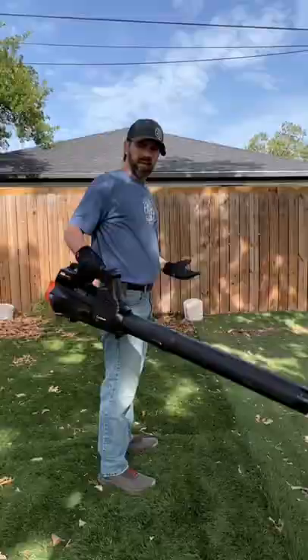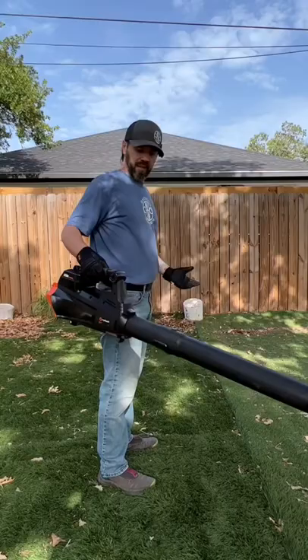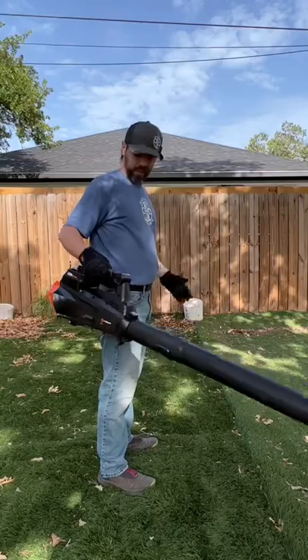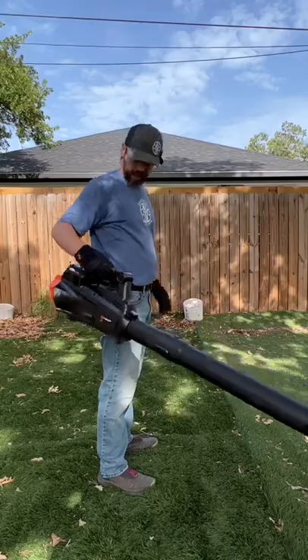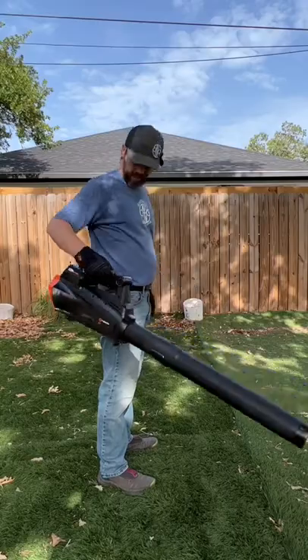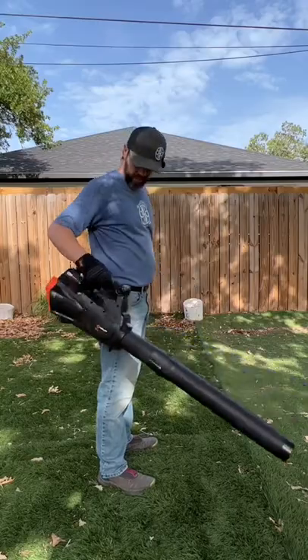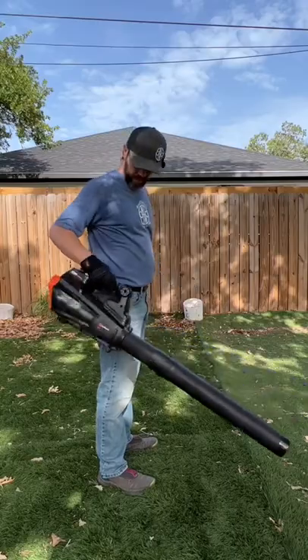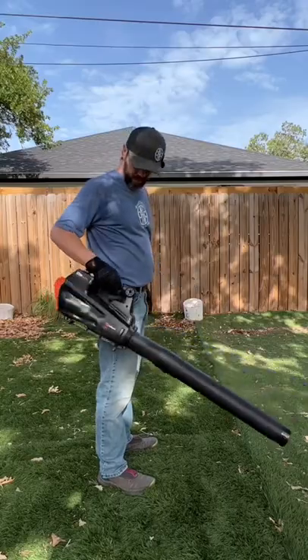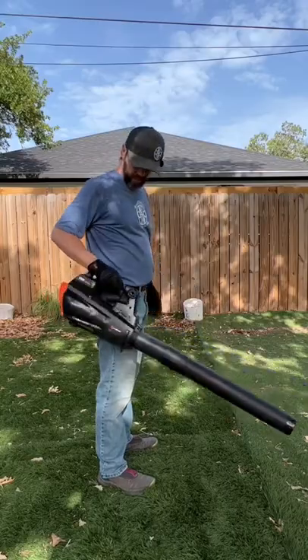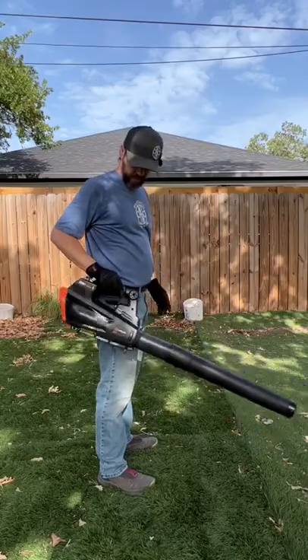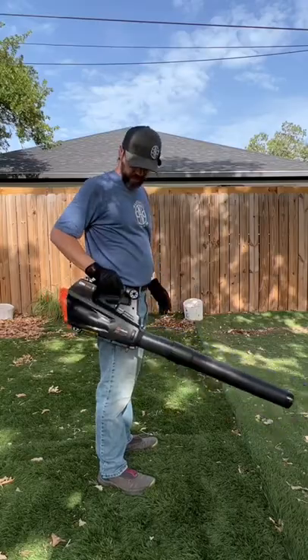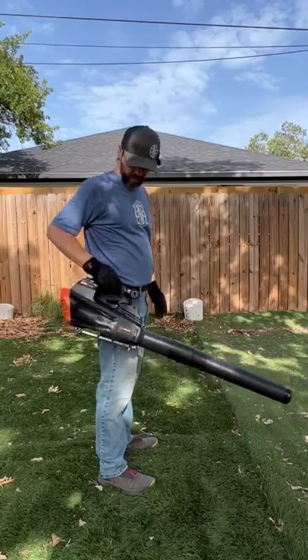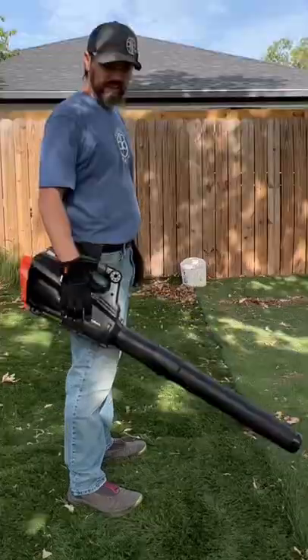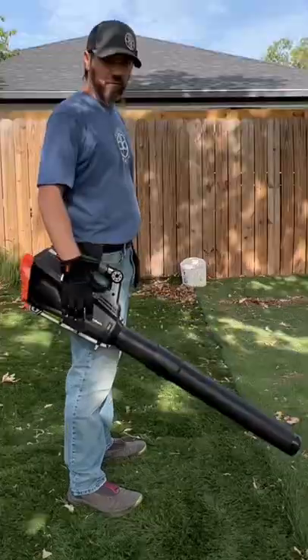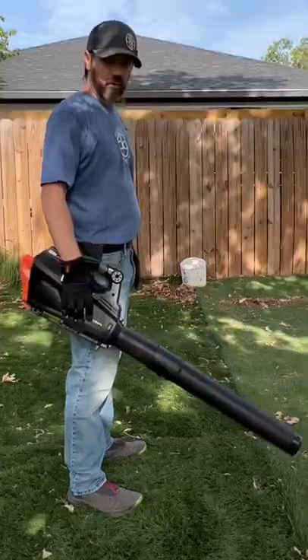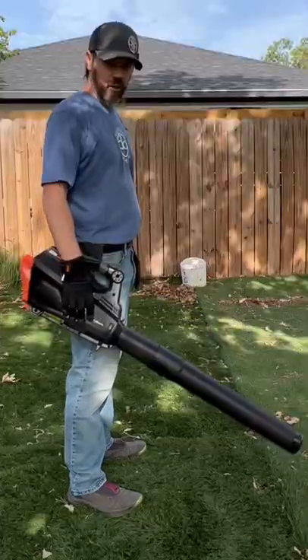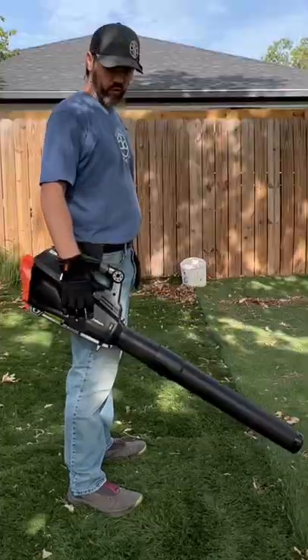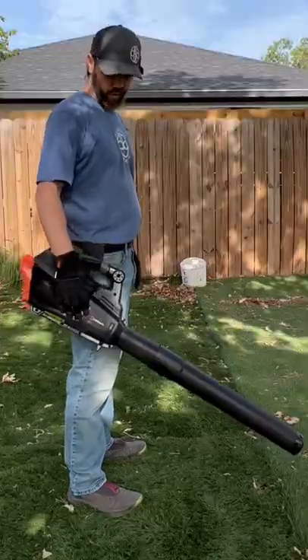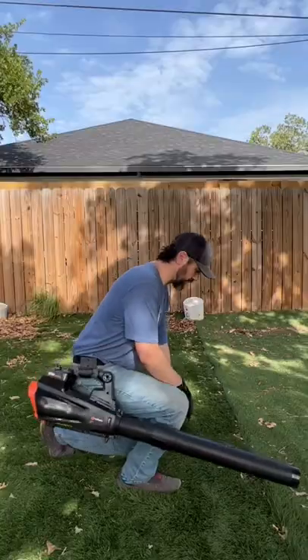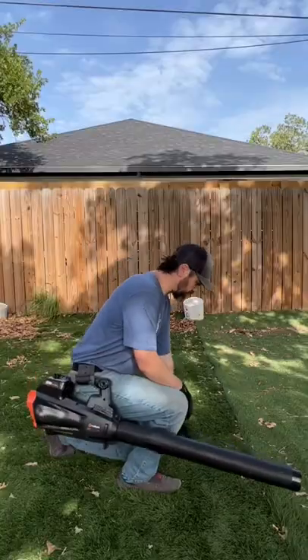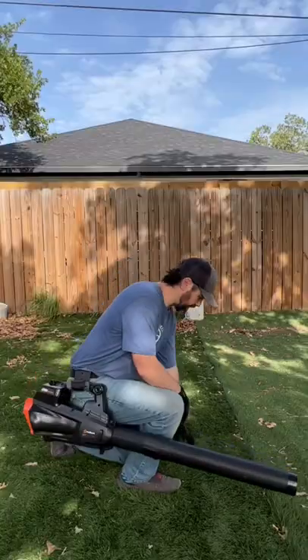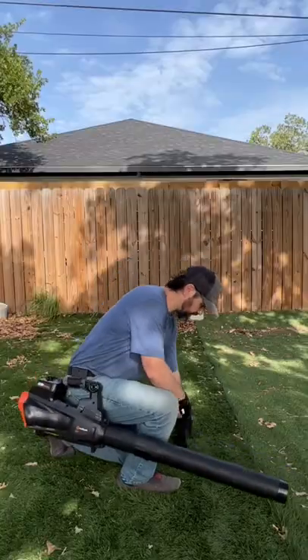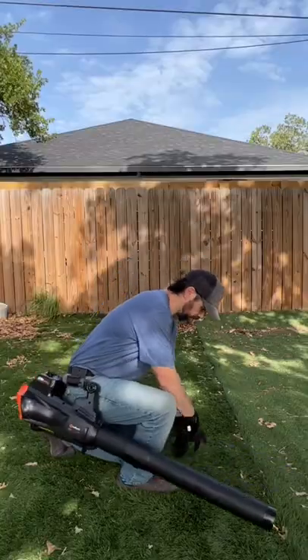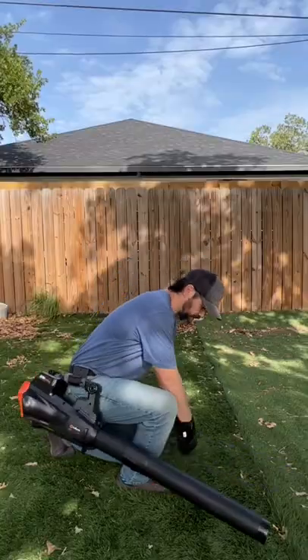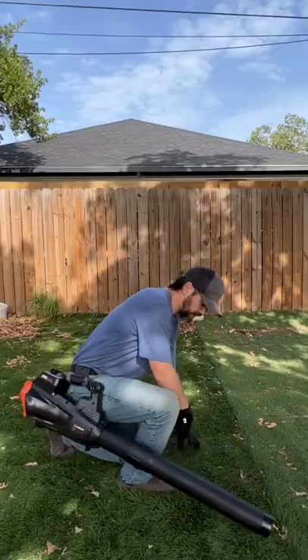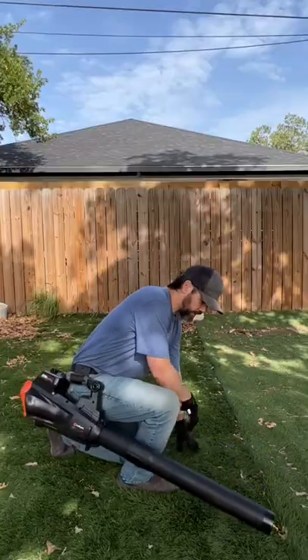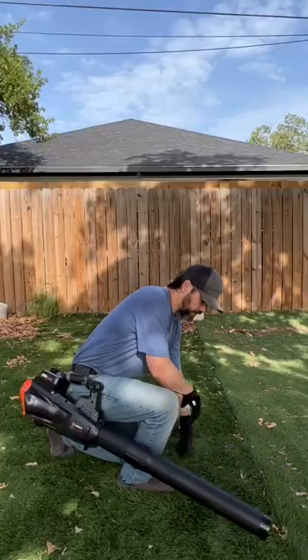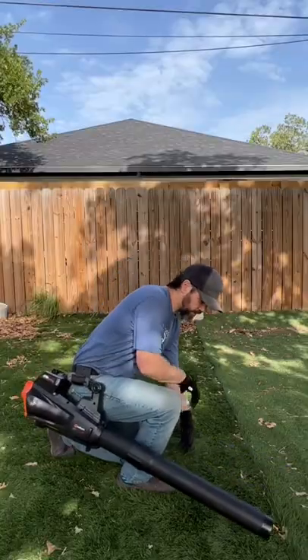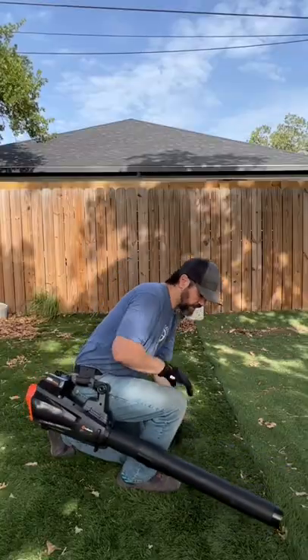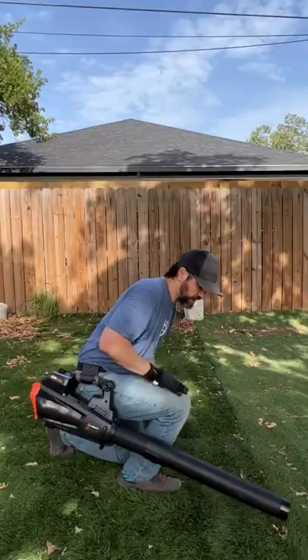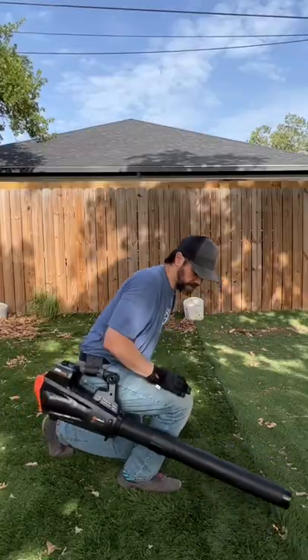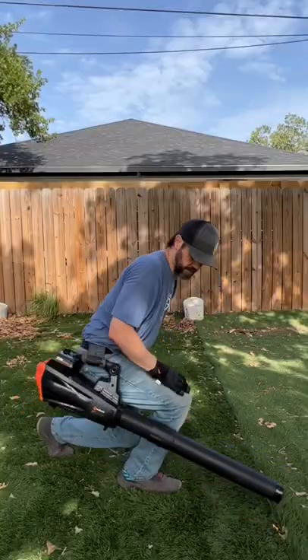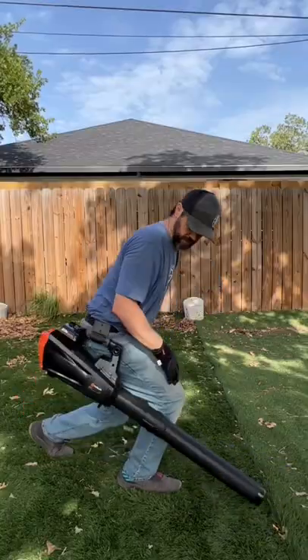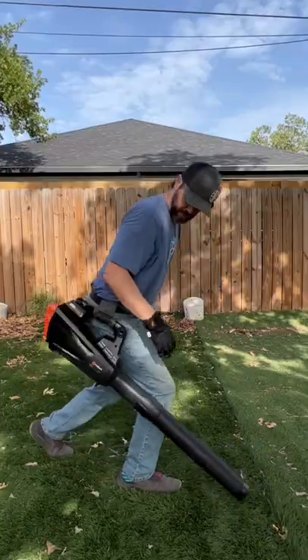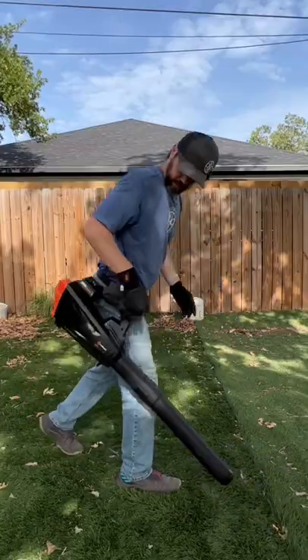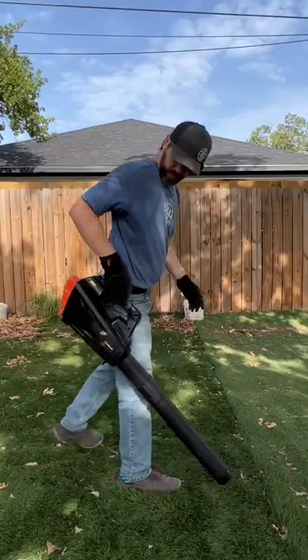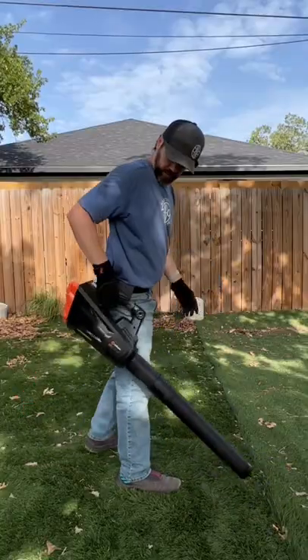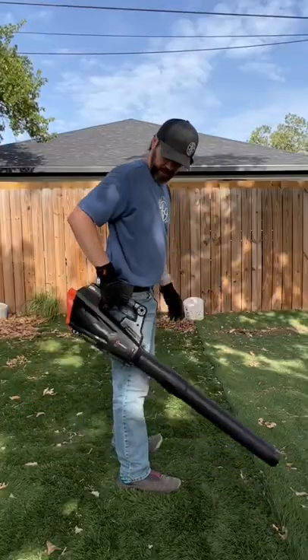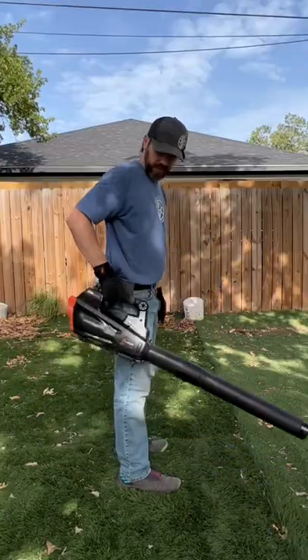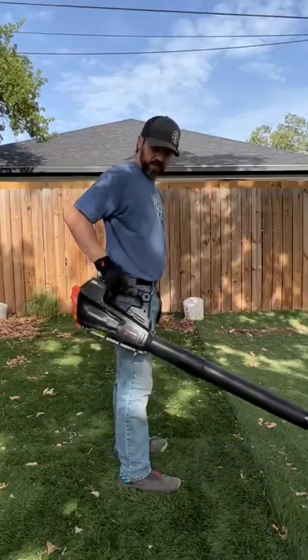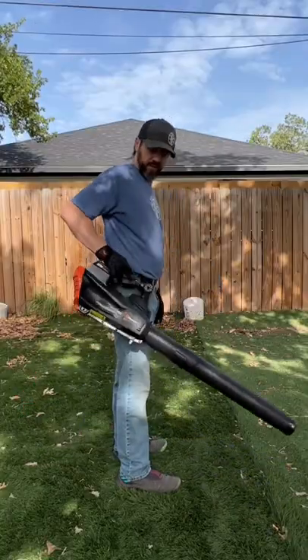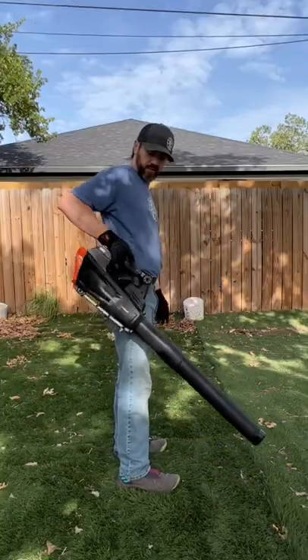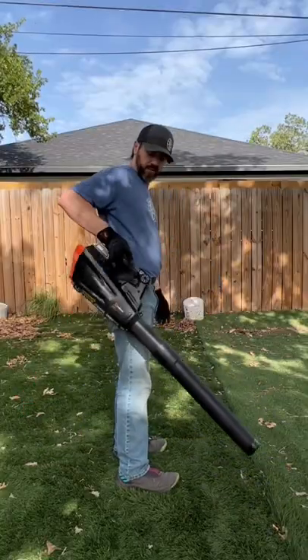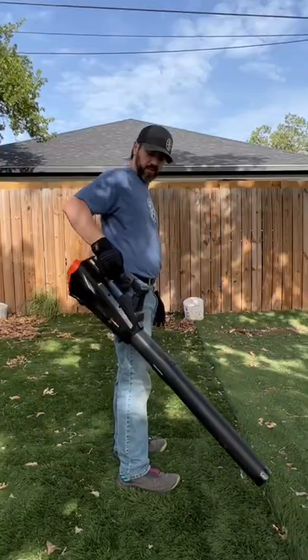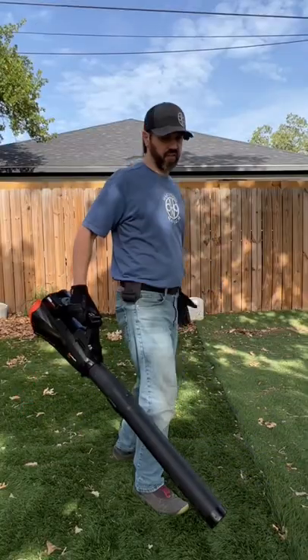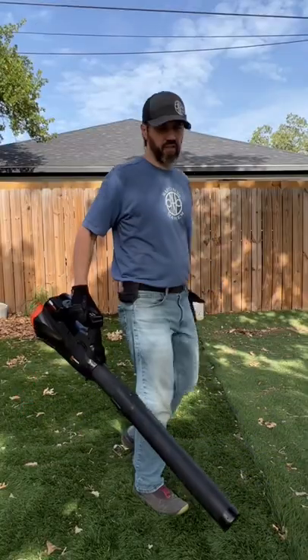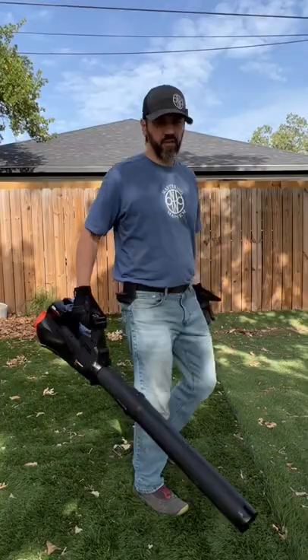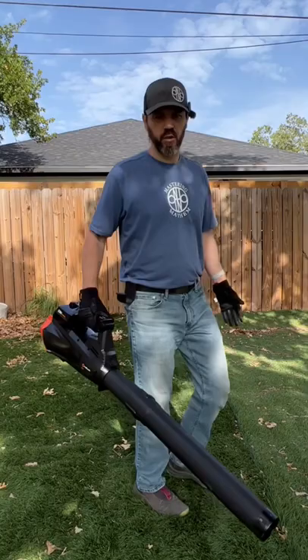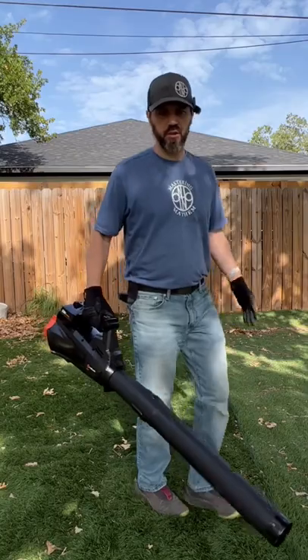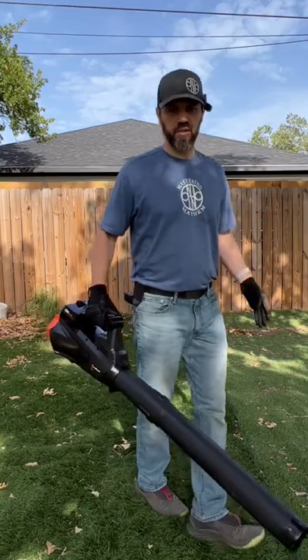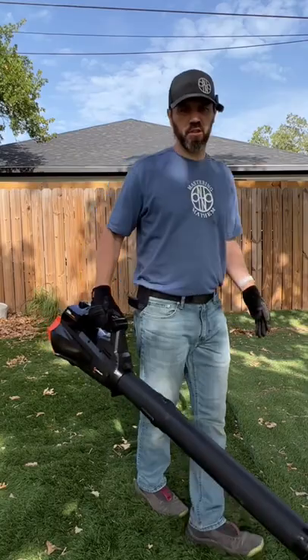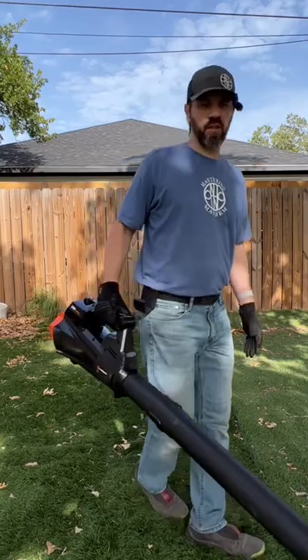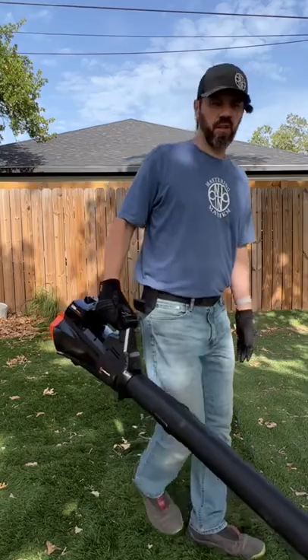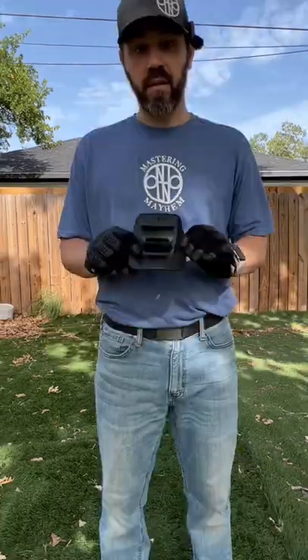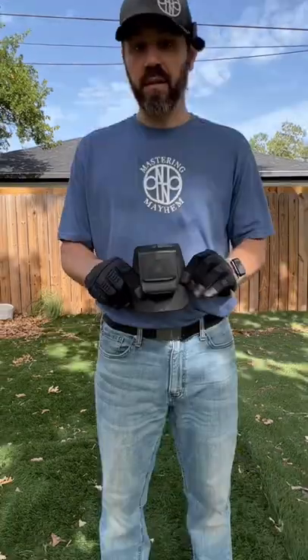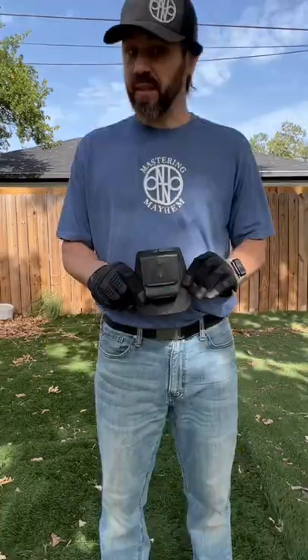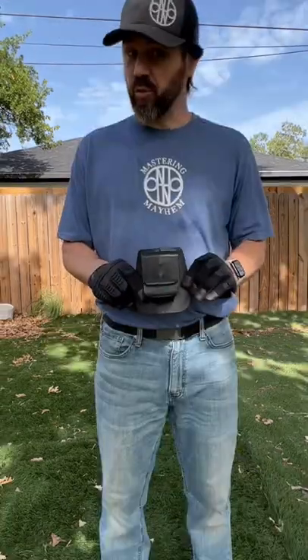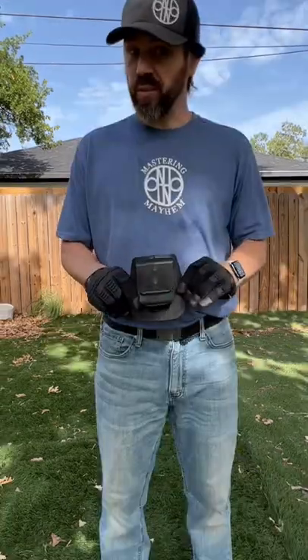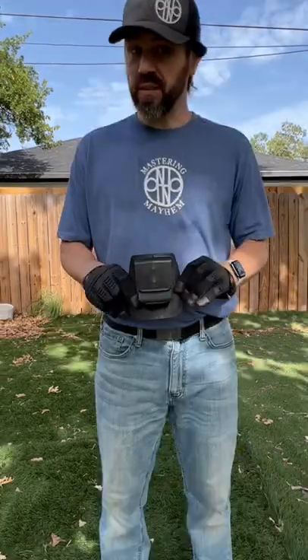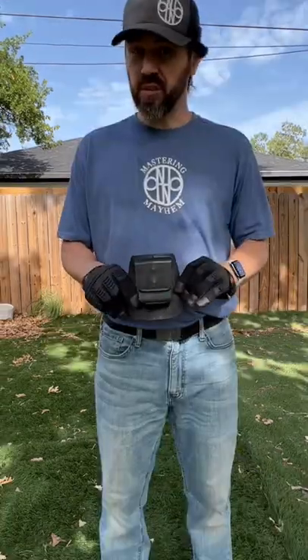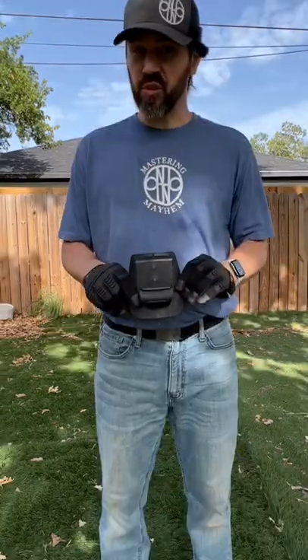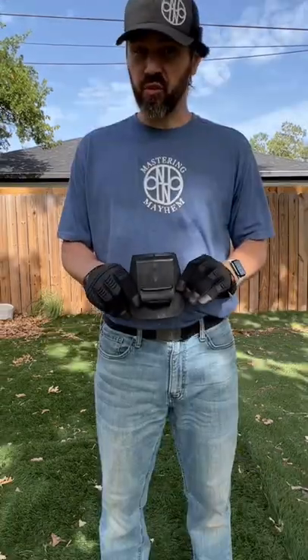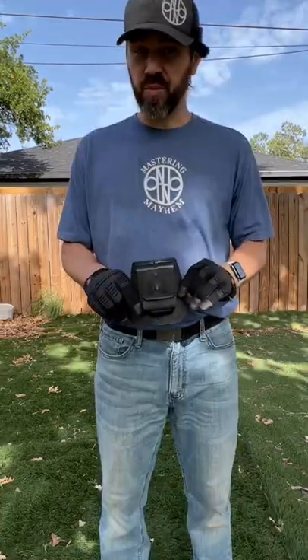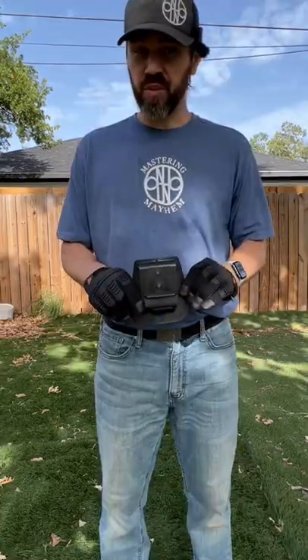It'll even holster a leaf blower. If you've got to pick something up, you're good to go. My favorite holster — the link will be in the description.